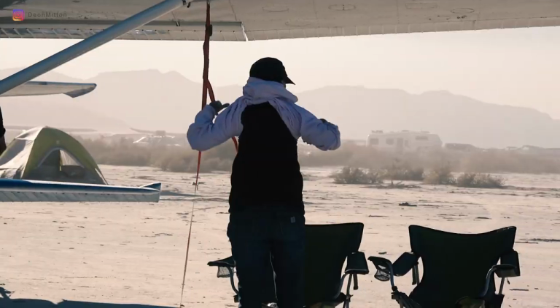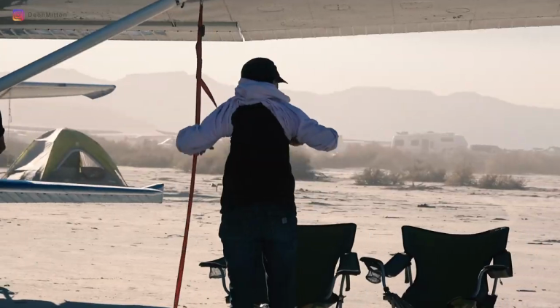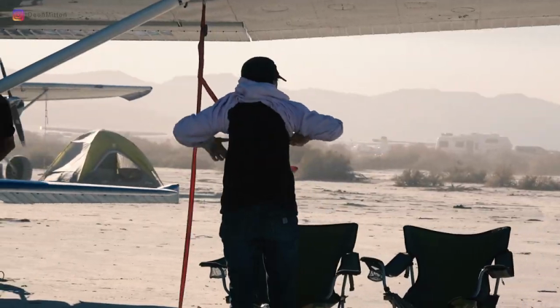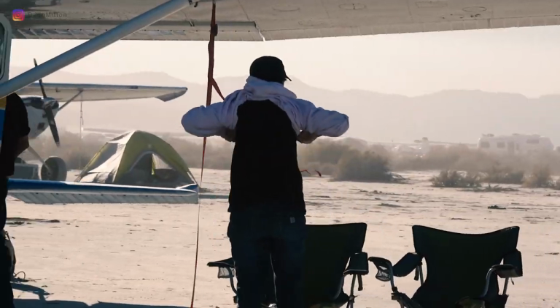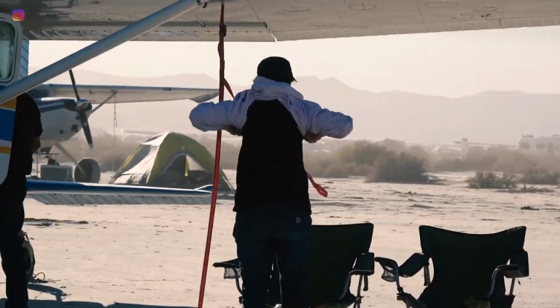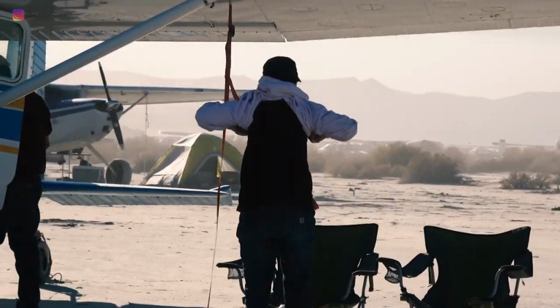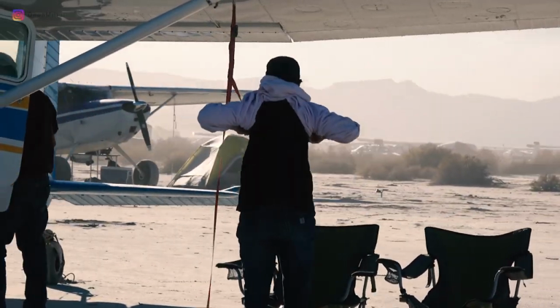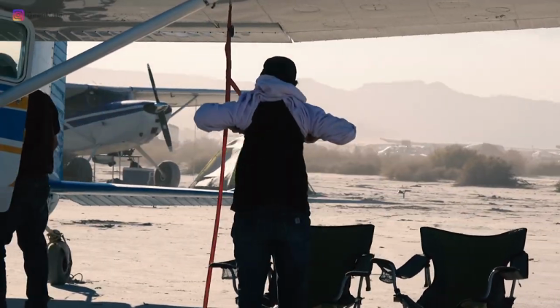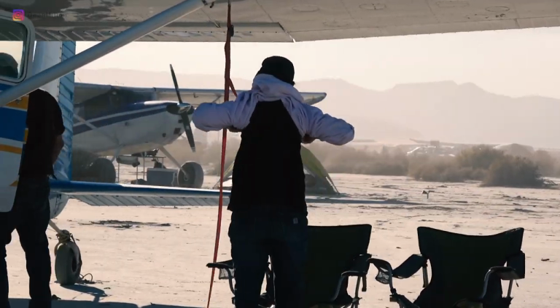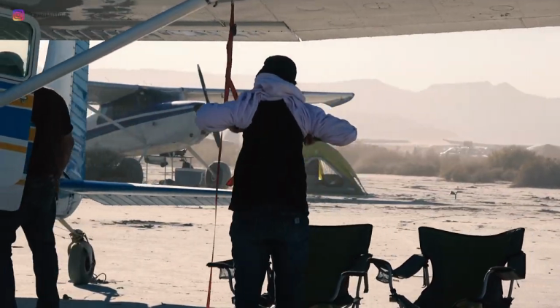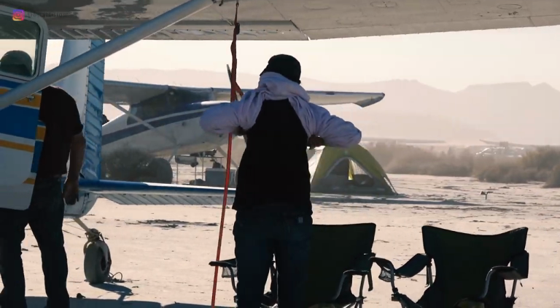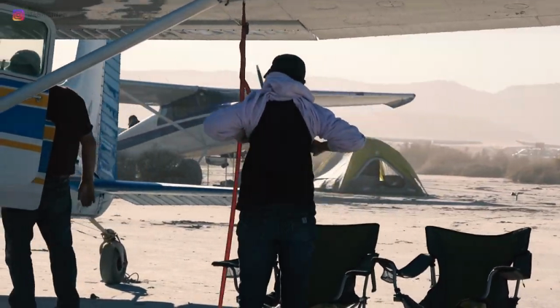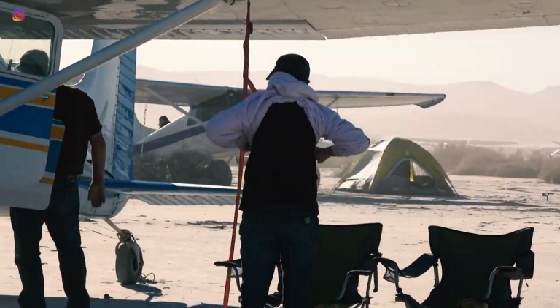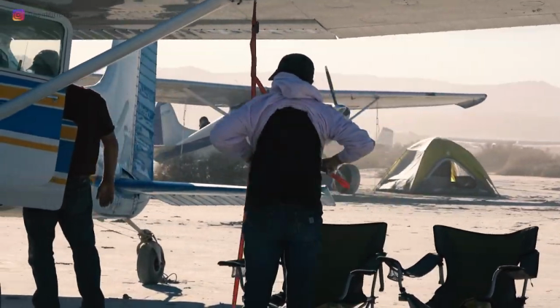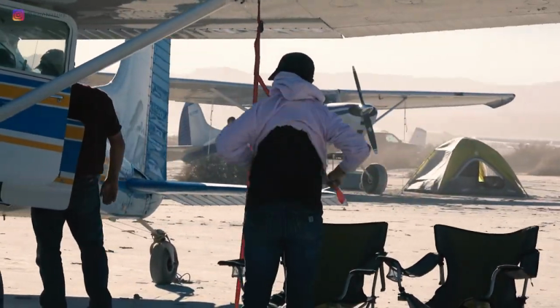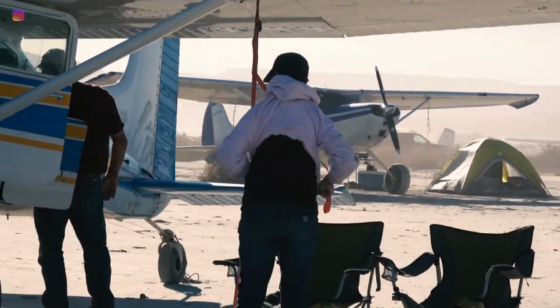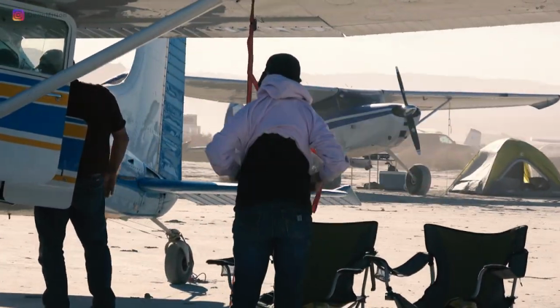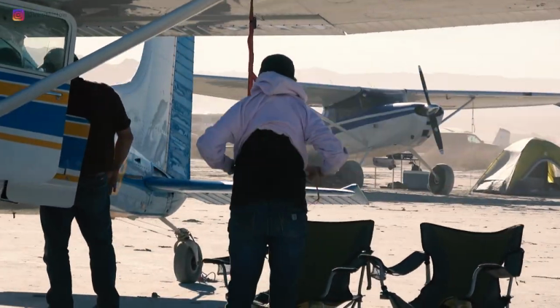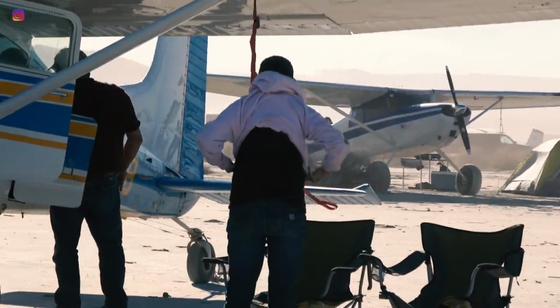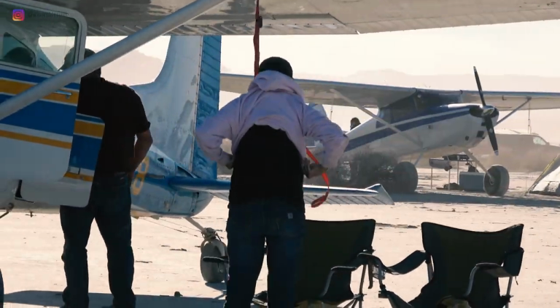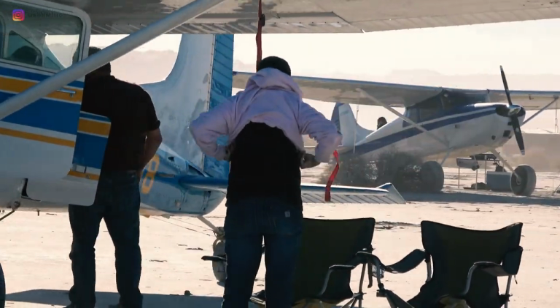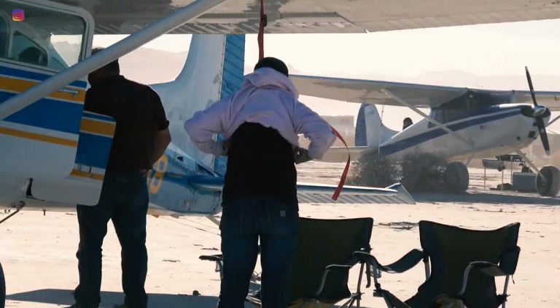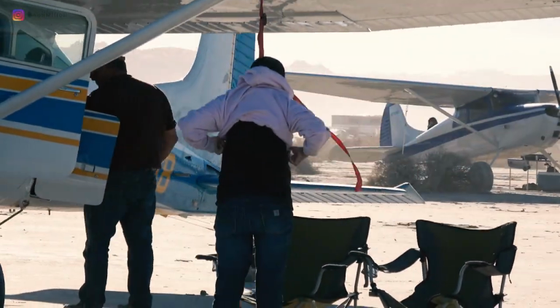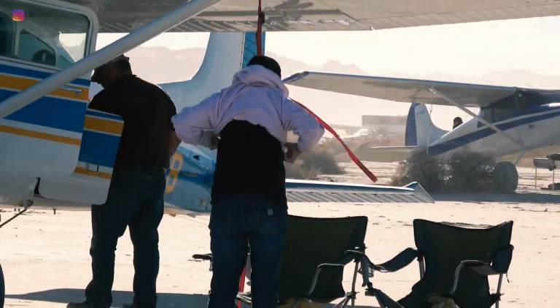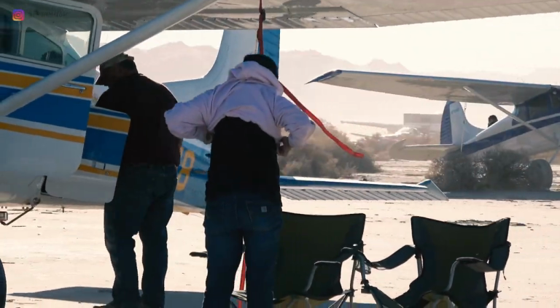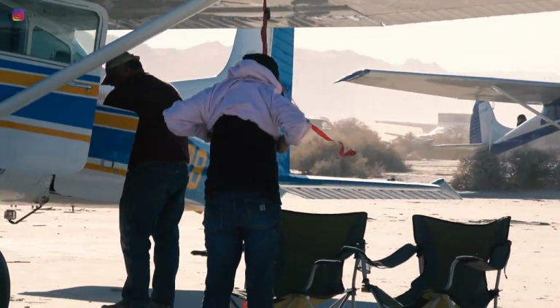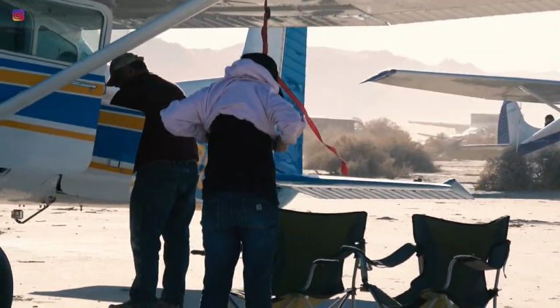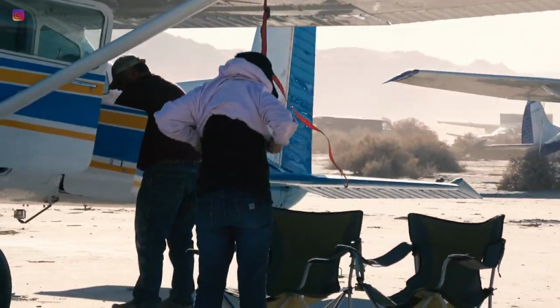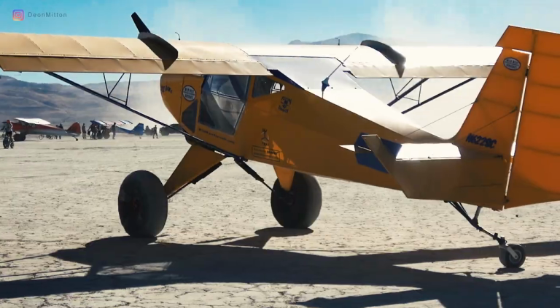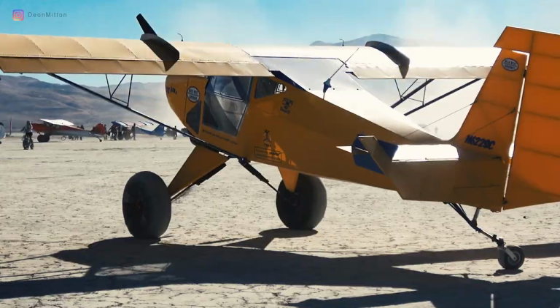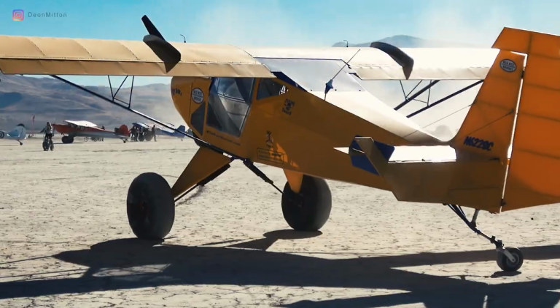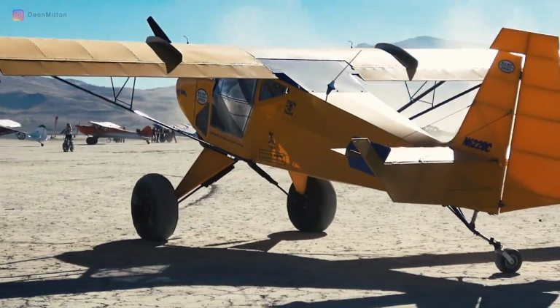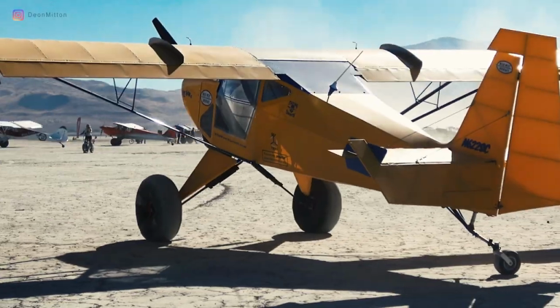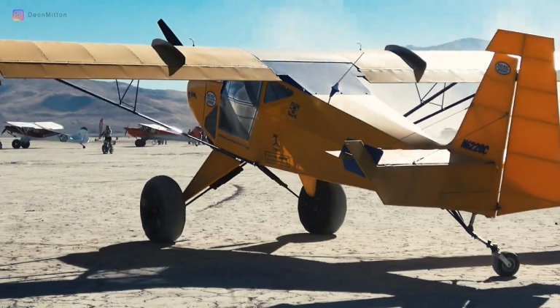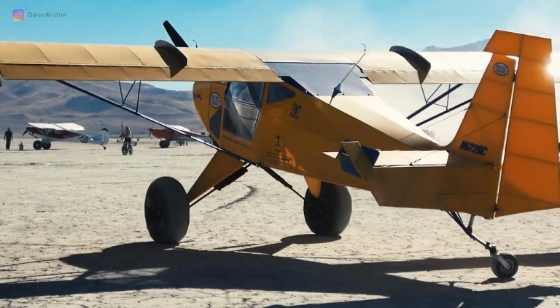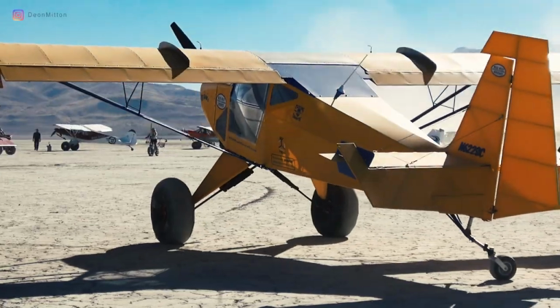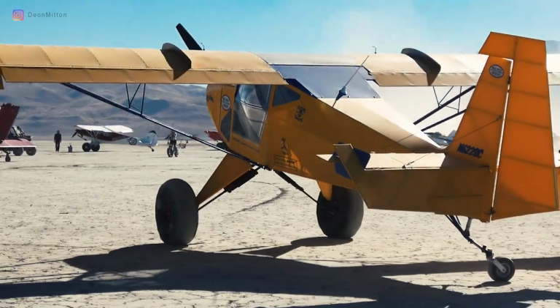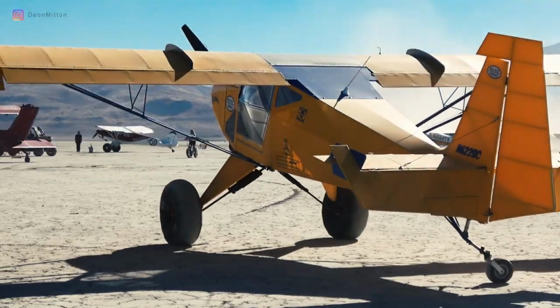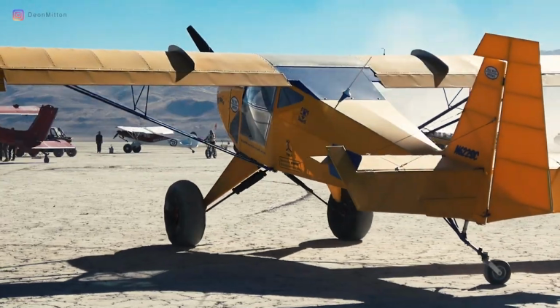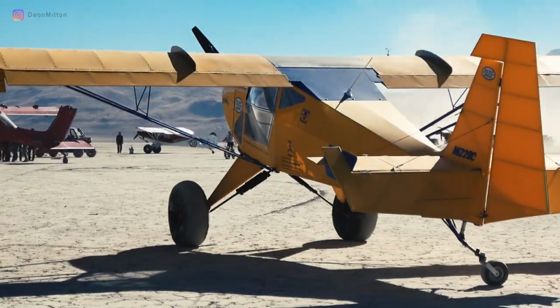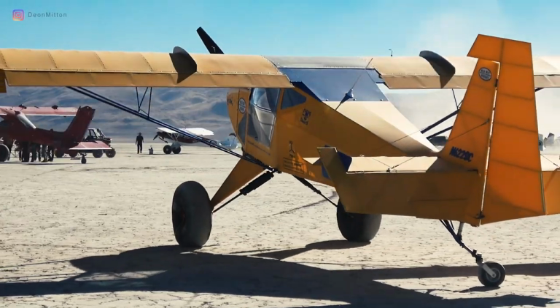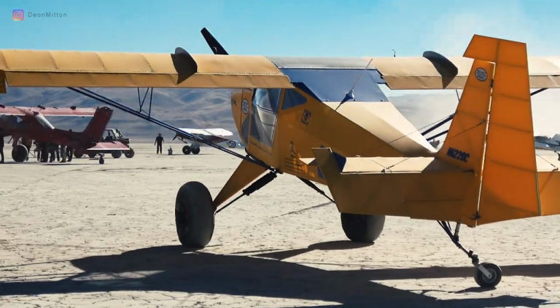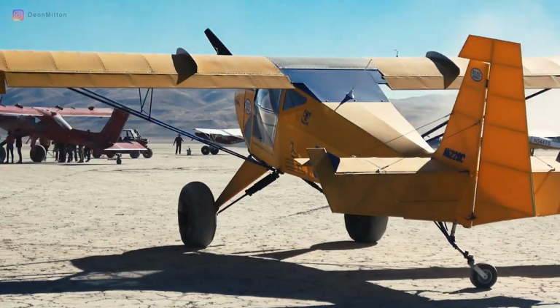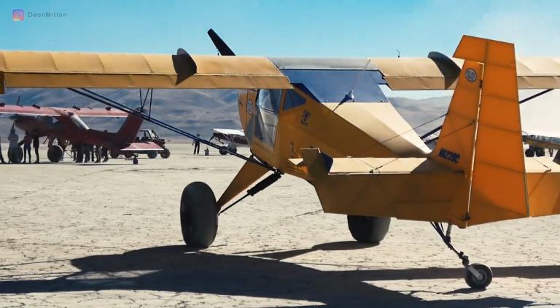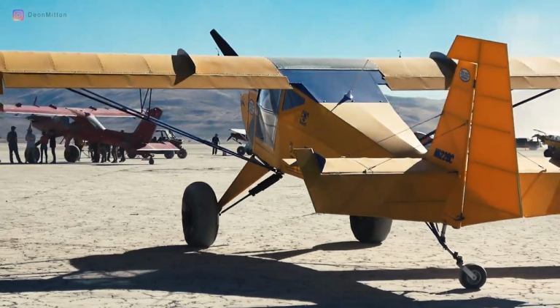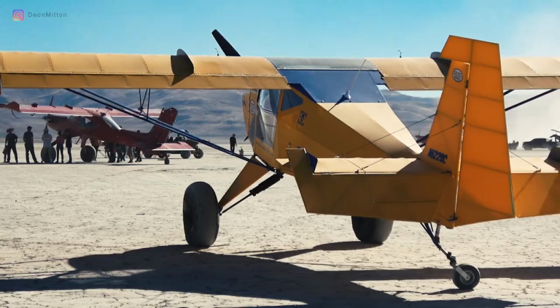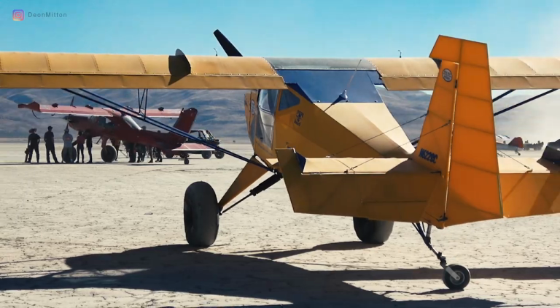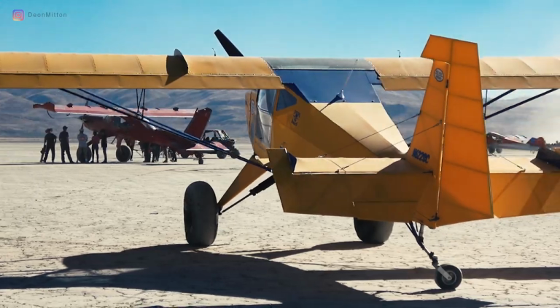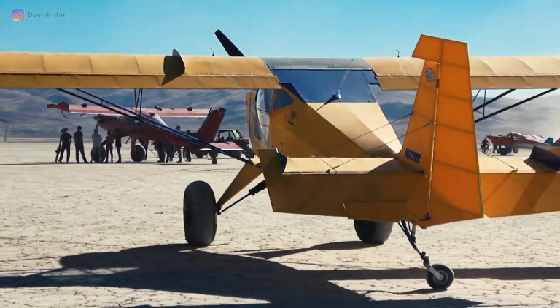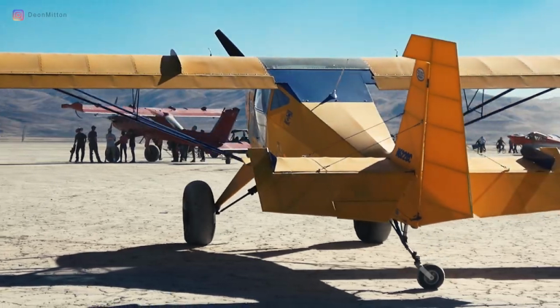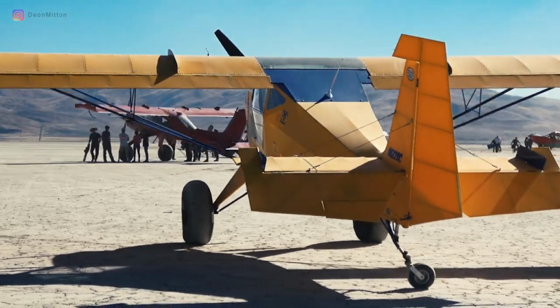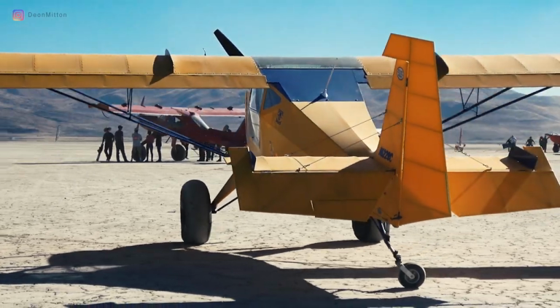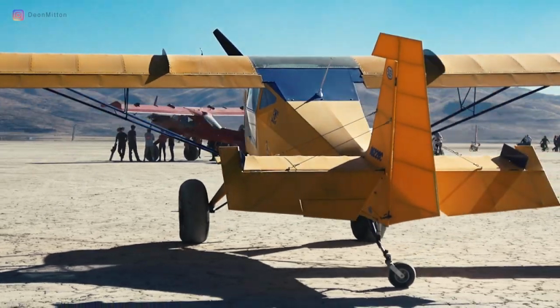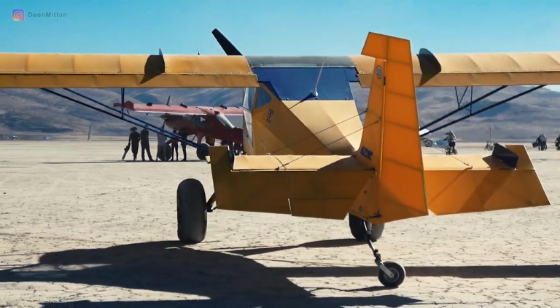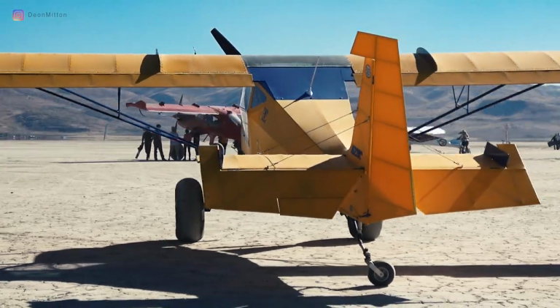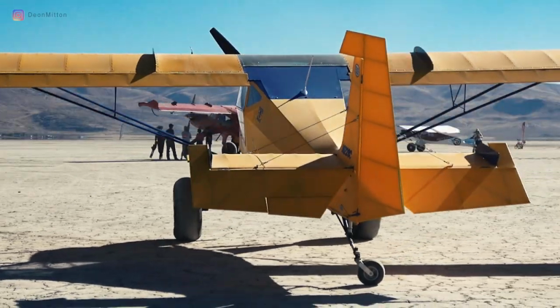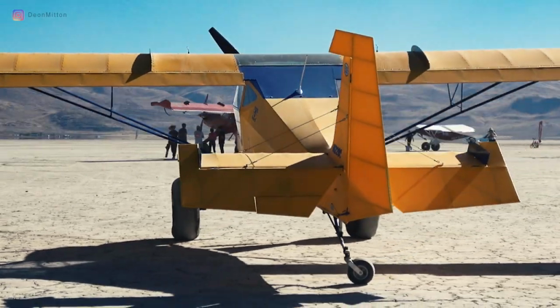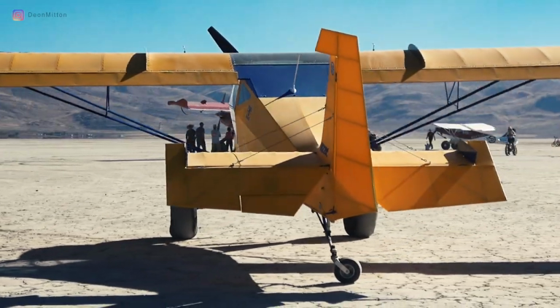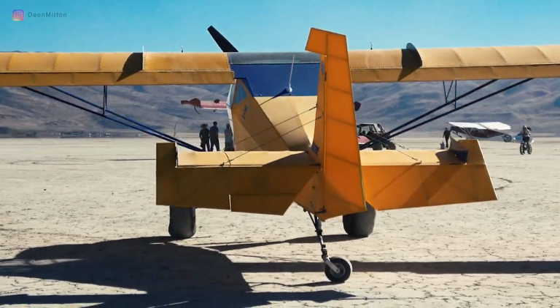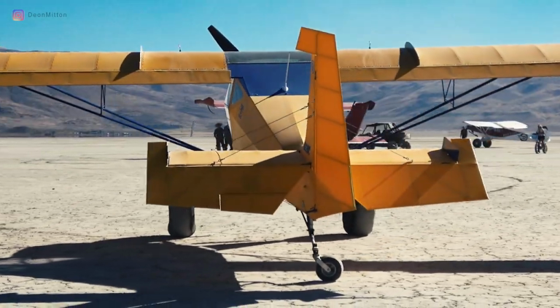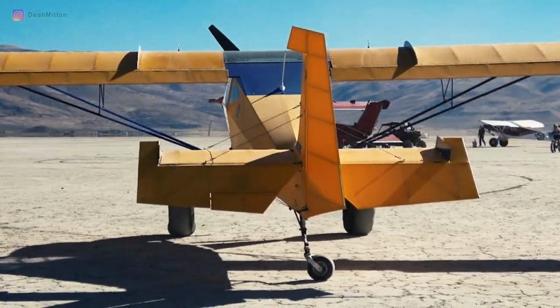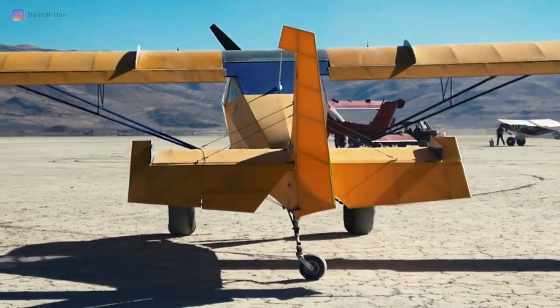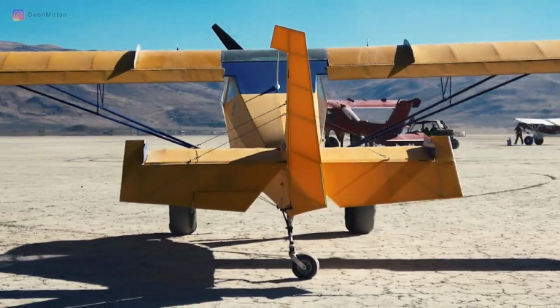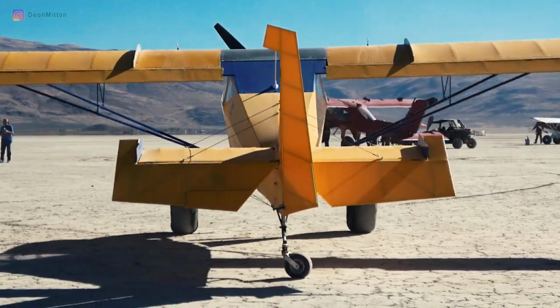And then later on in the video, I'll show you the cool parallax effect, which happens when you're panning around a subject.